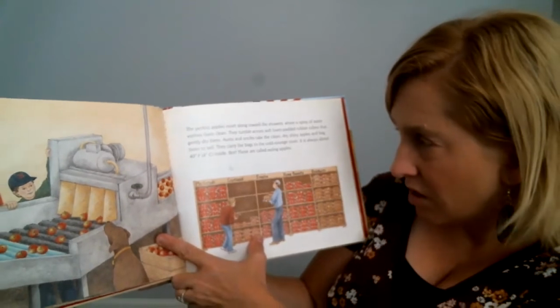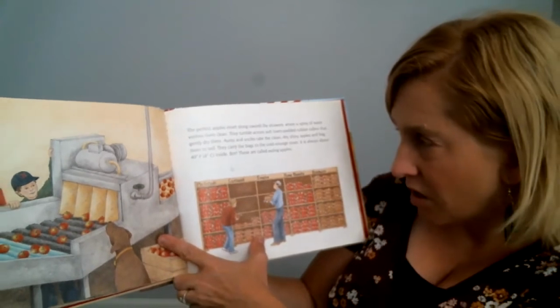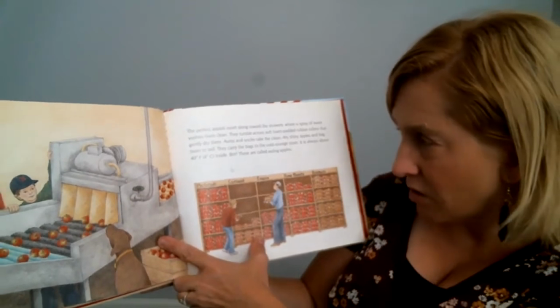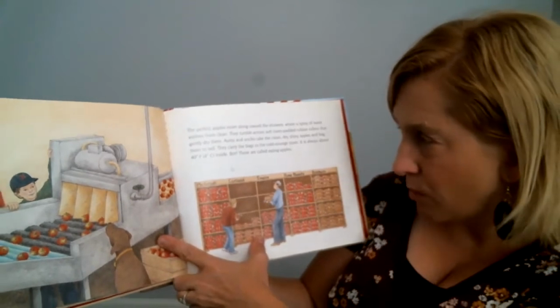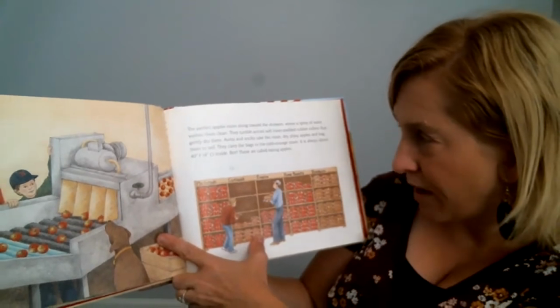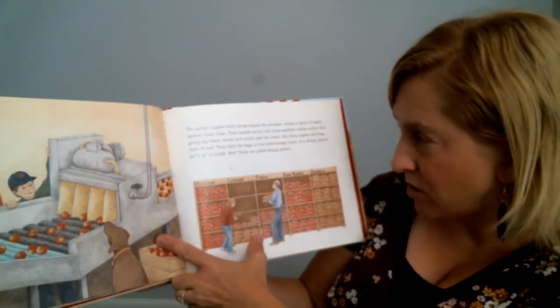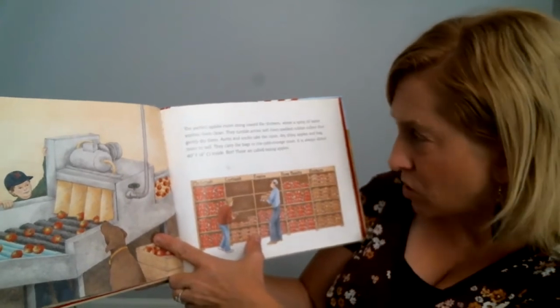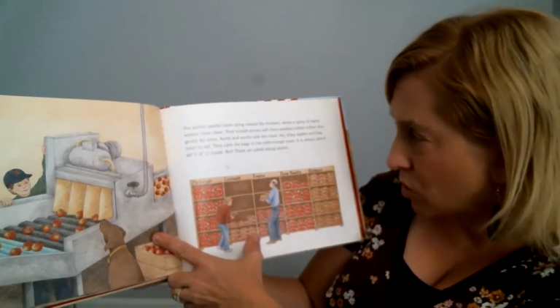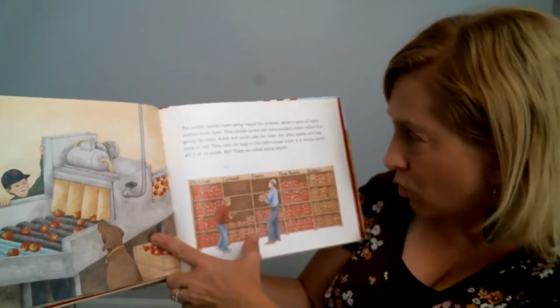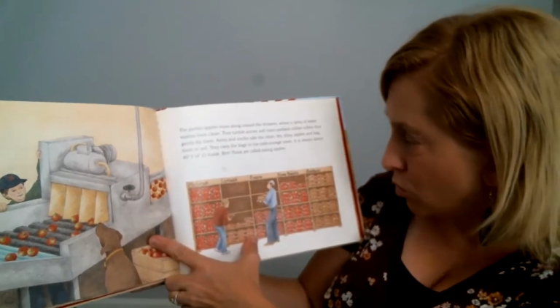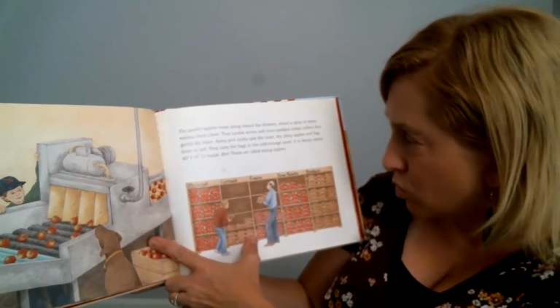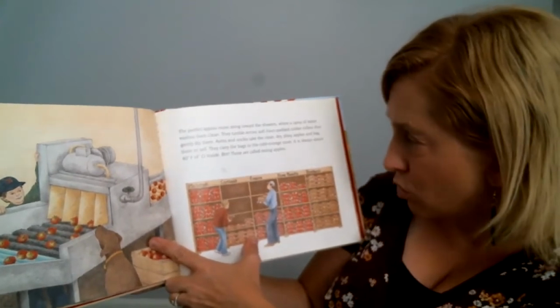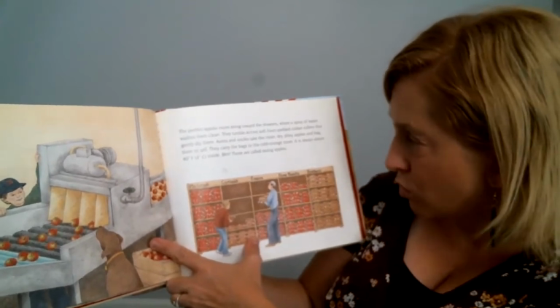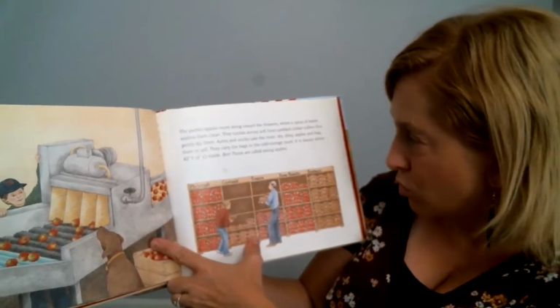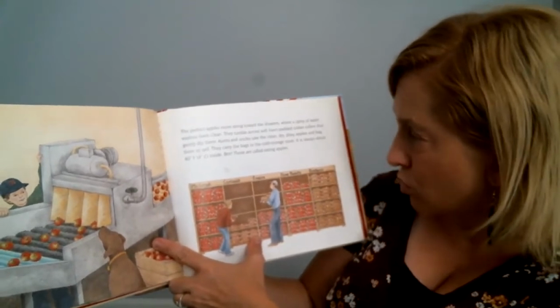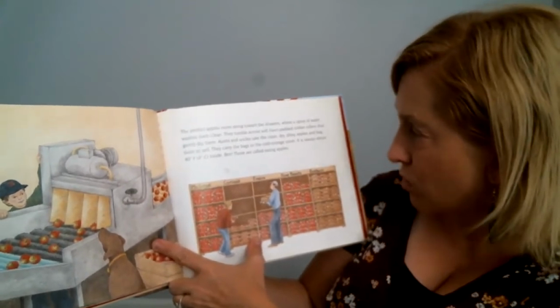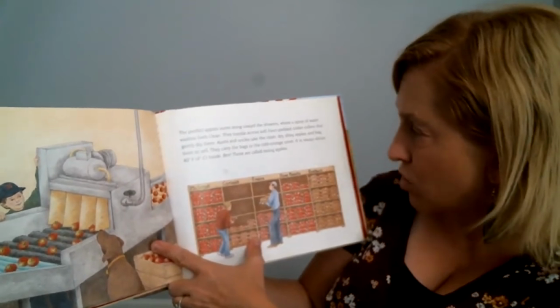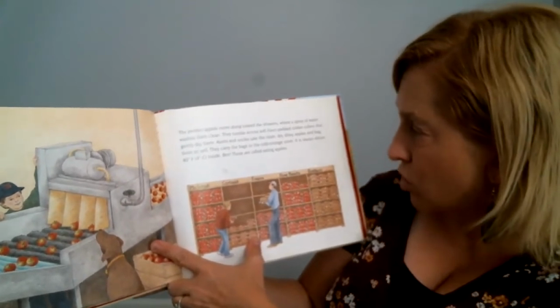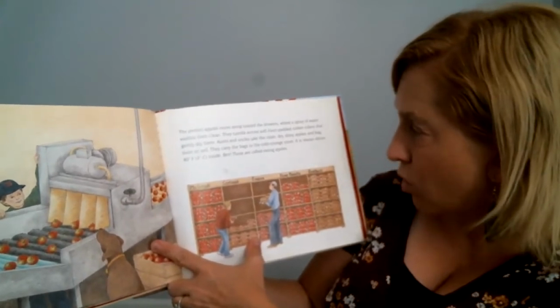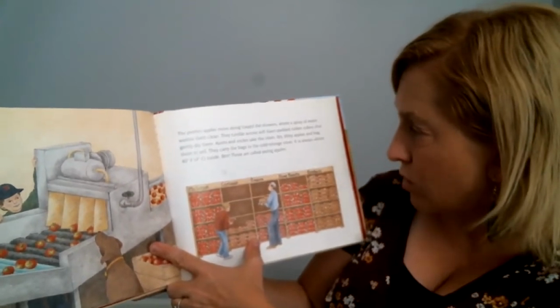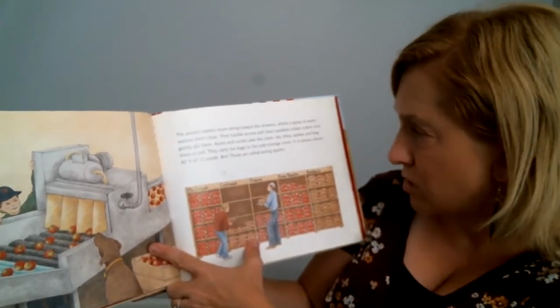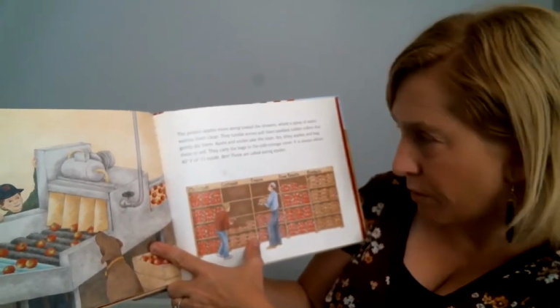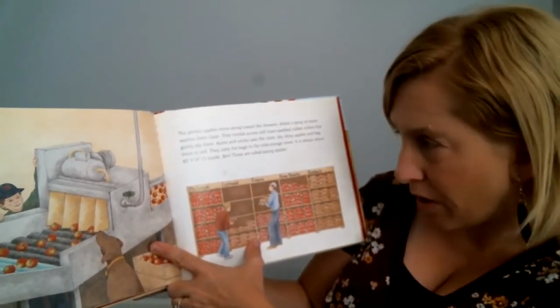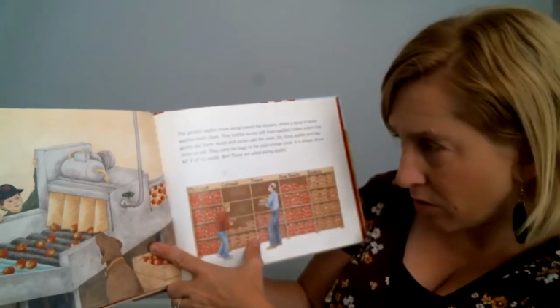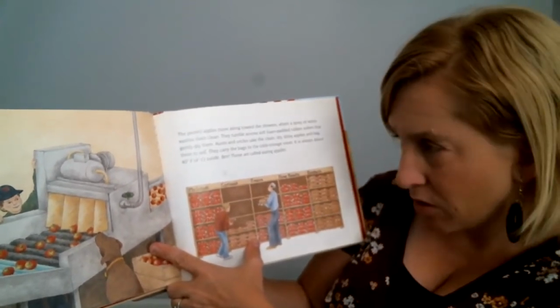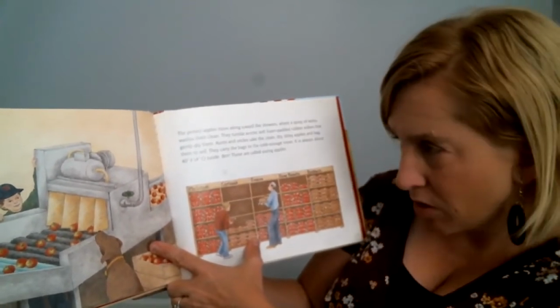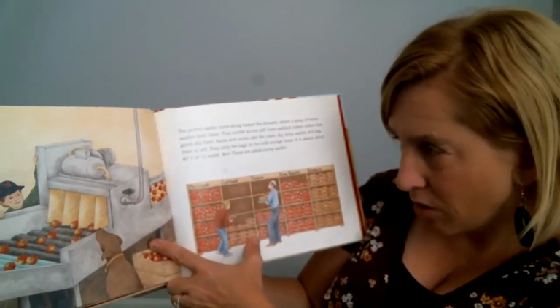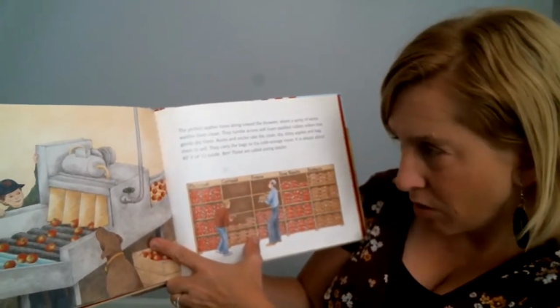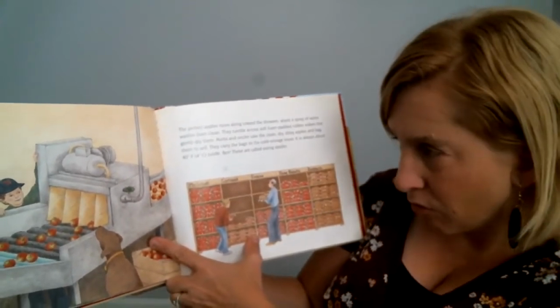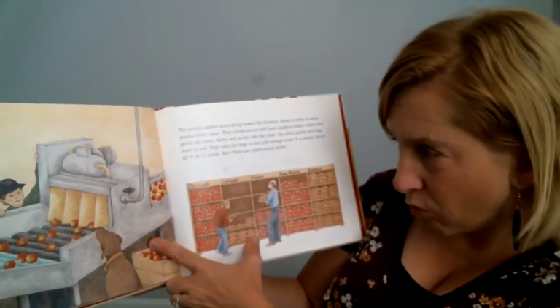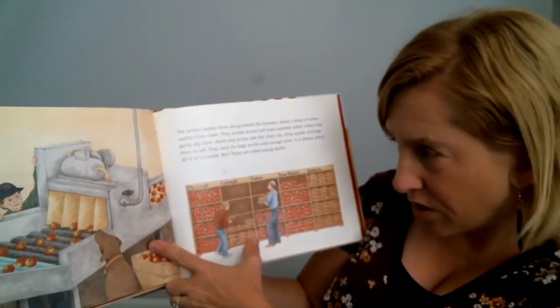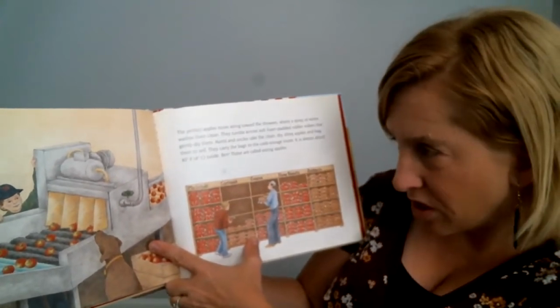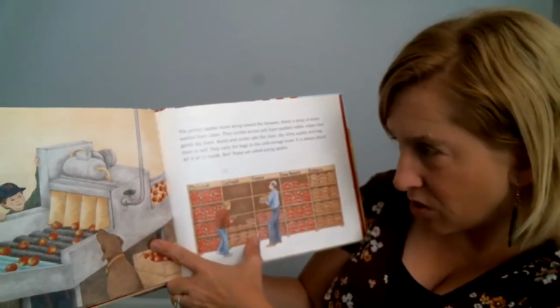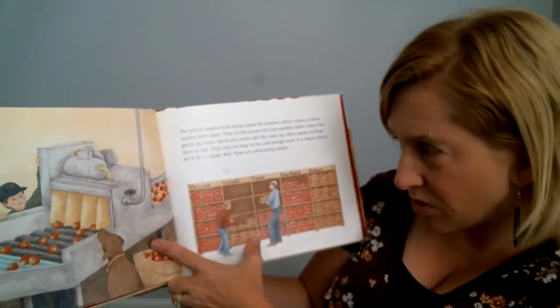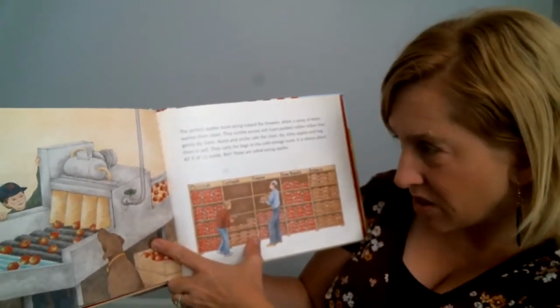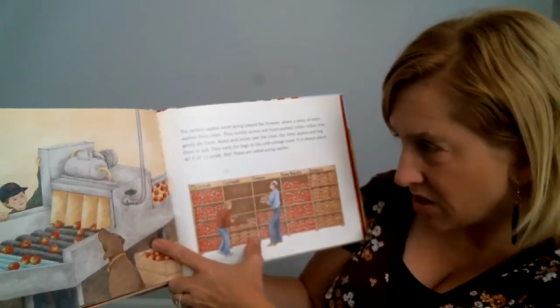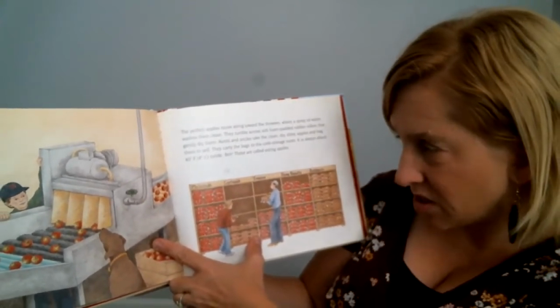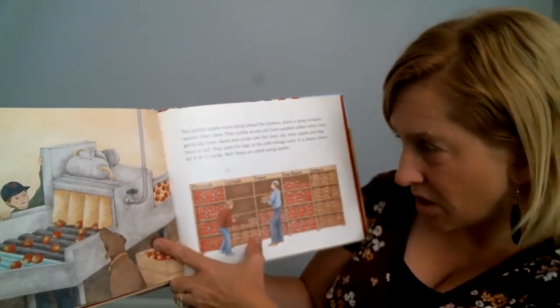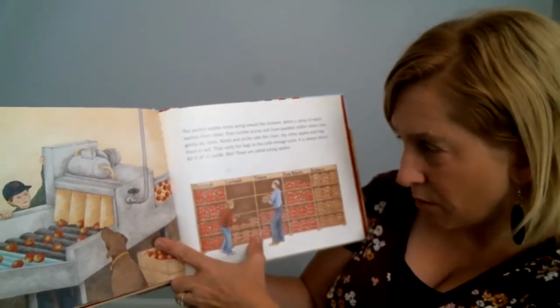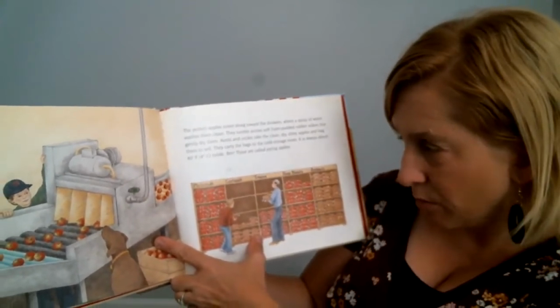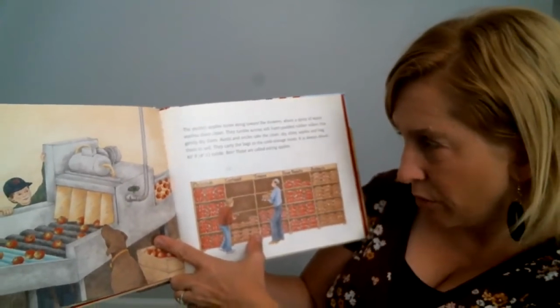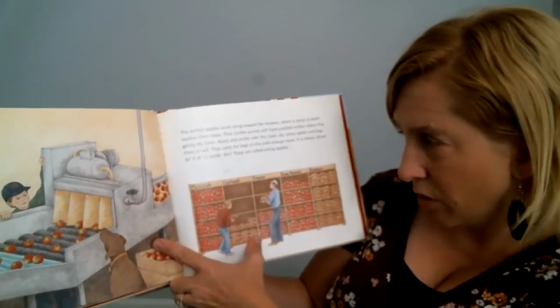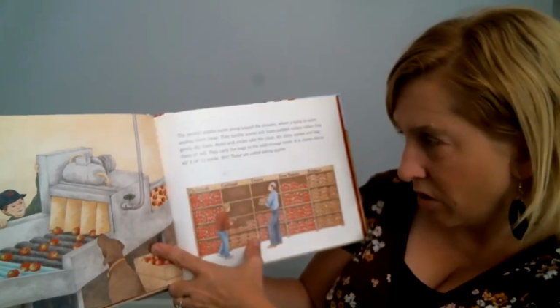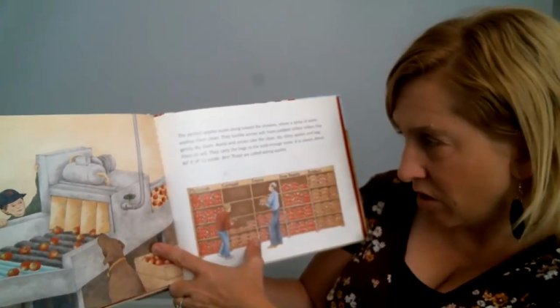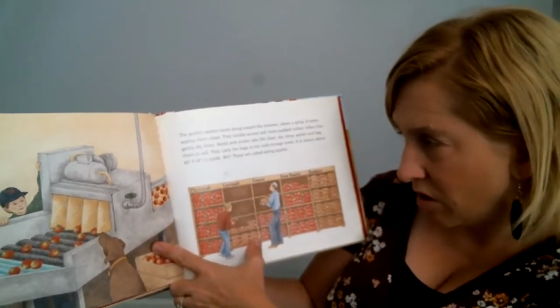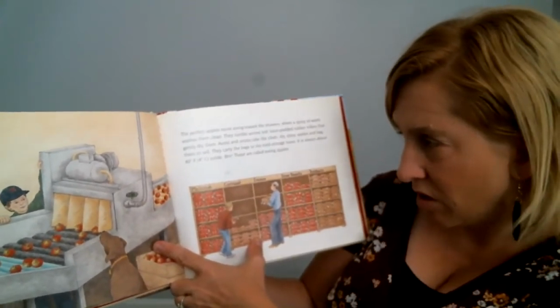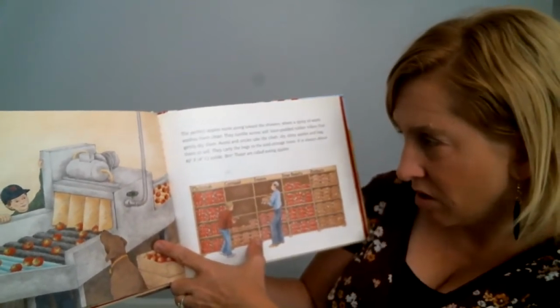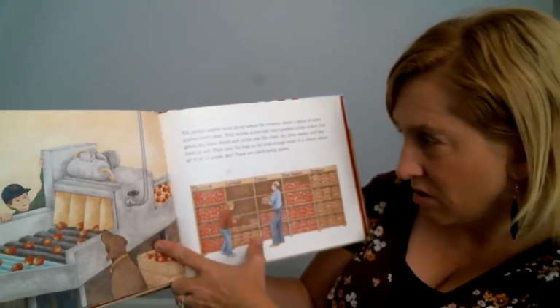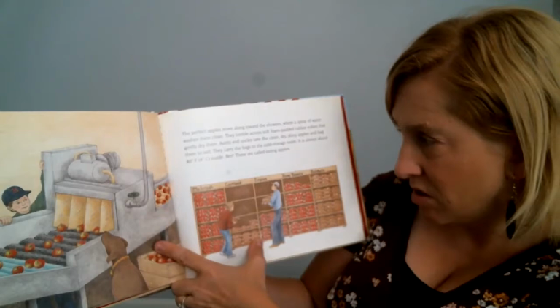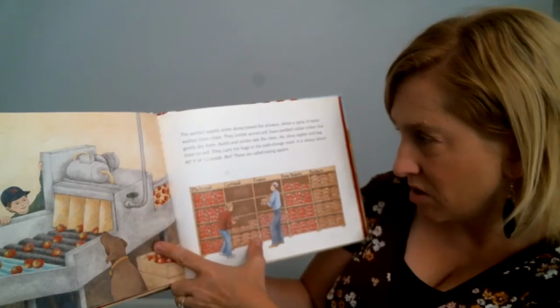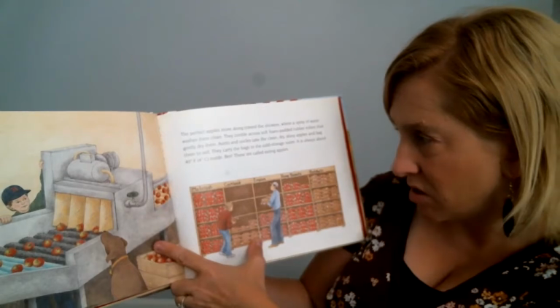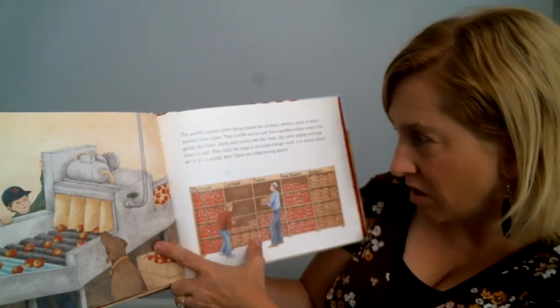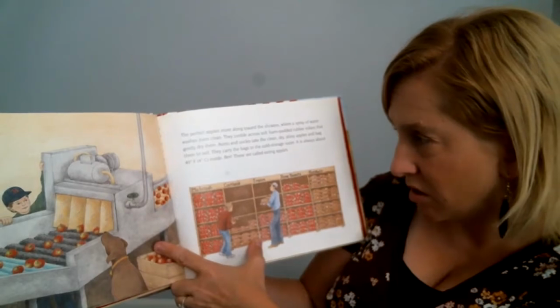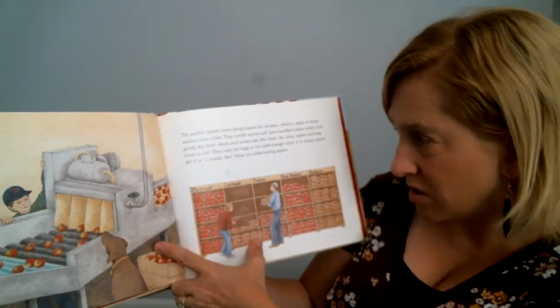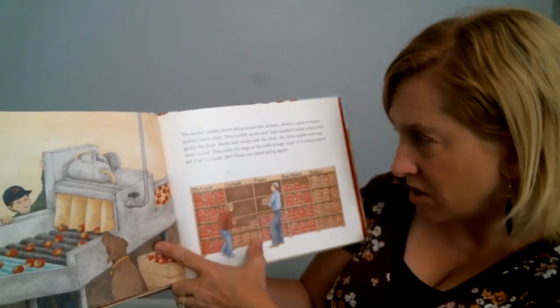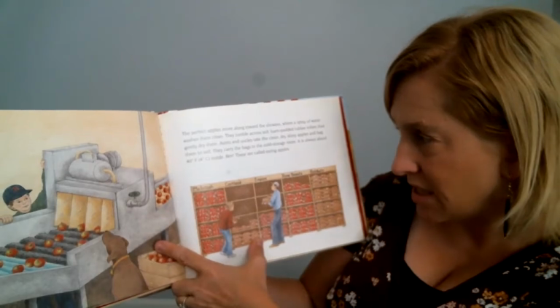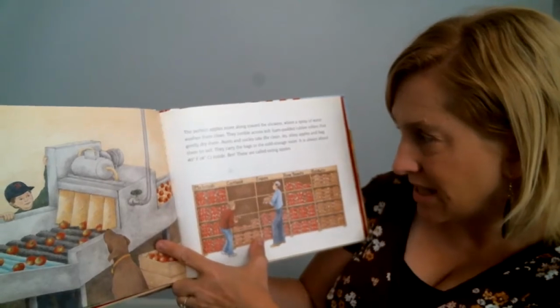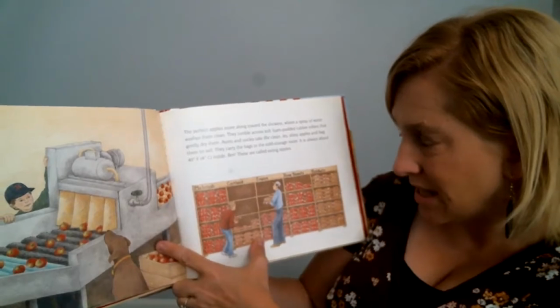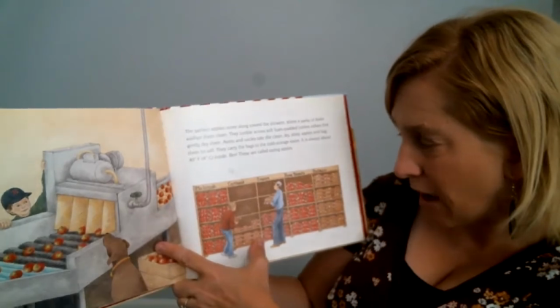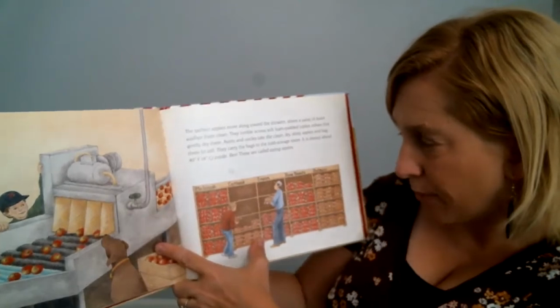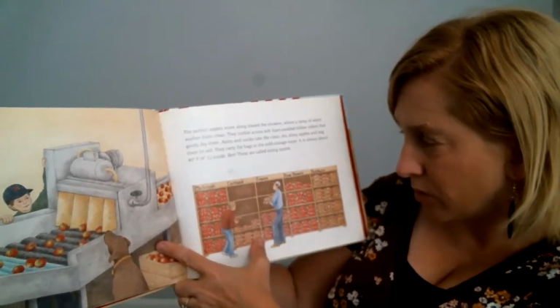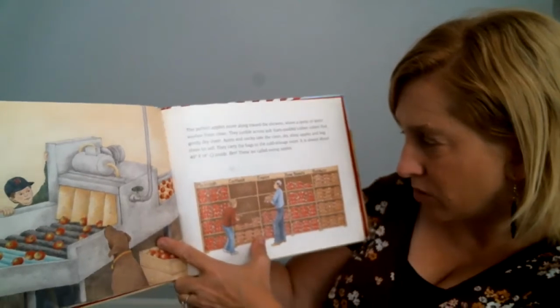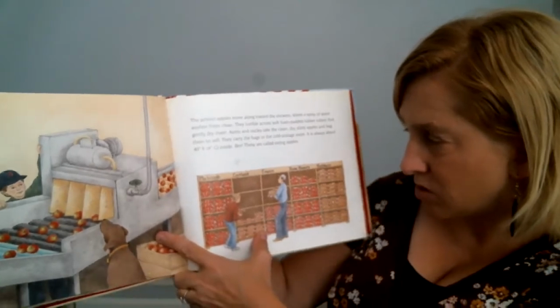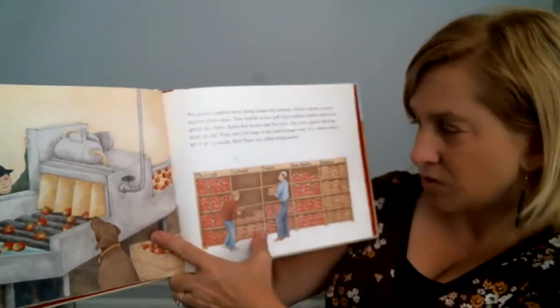They carry the bags to the cold storage room. It's always about 40 degrees inside — brrr! These are called eating apples.